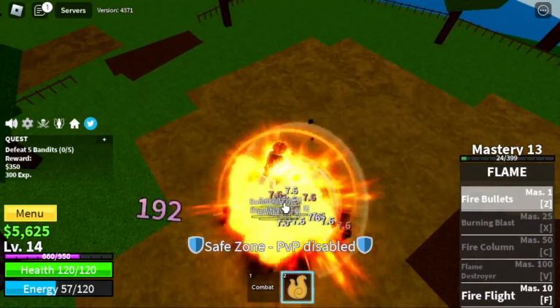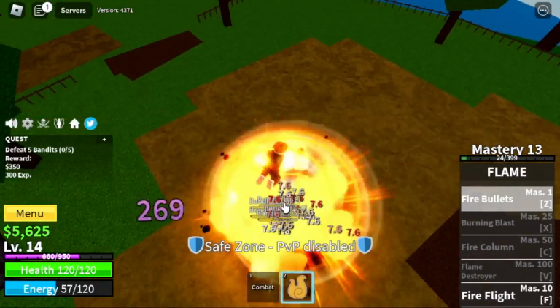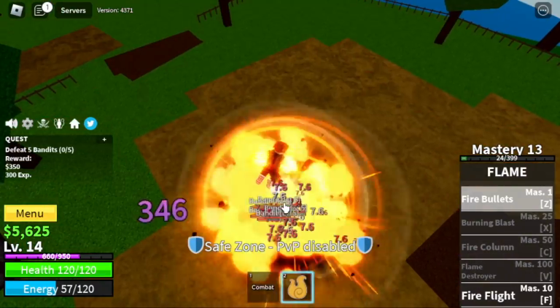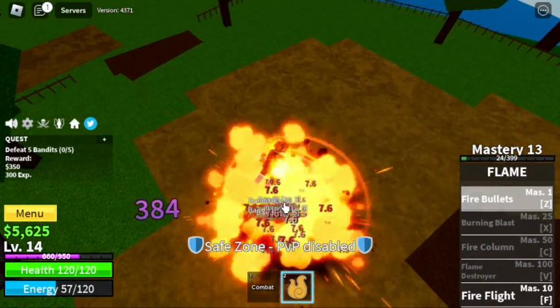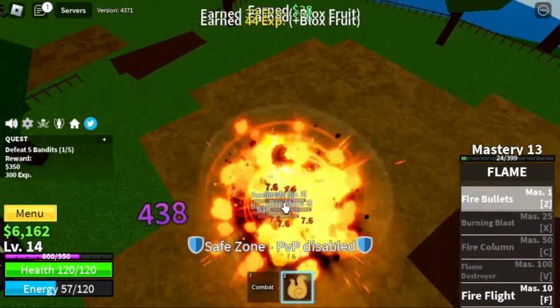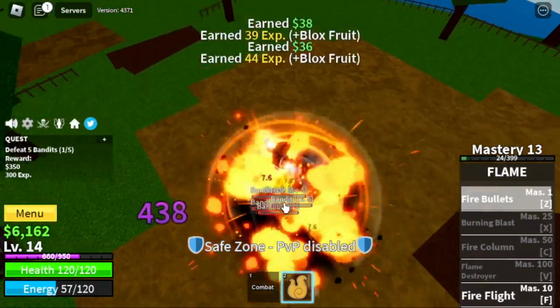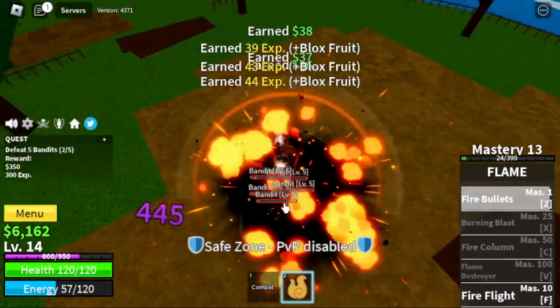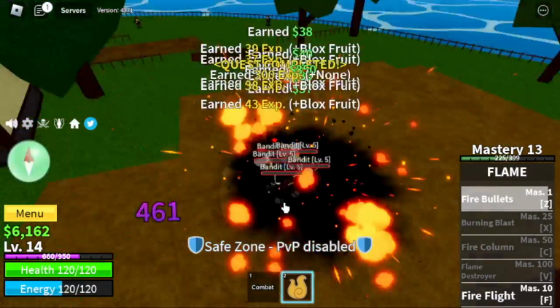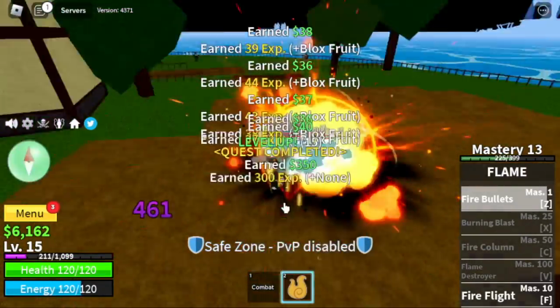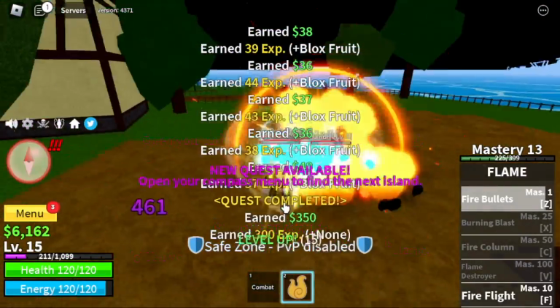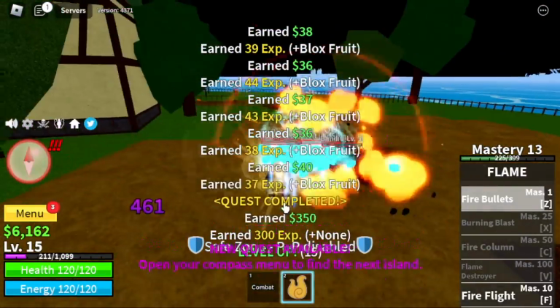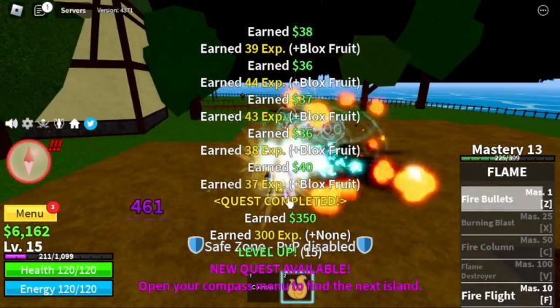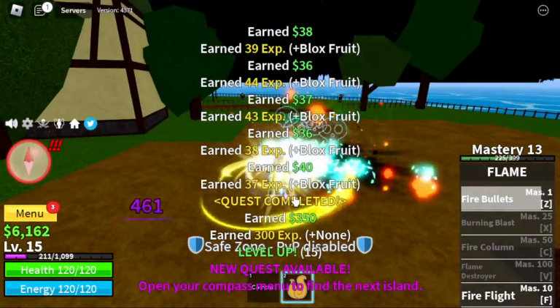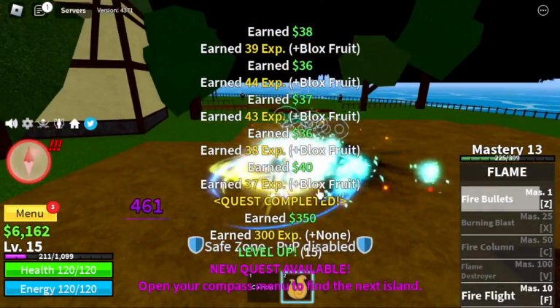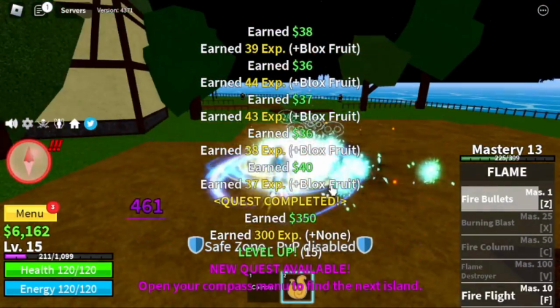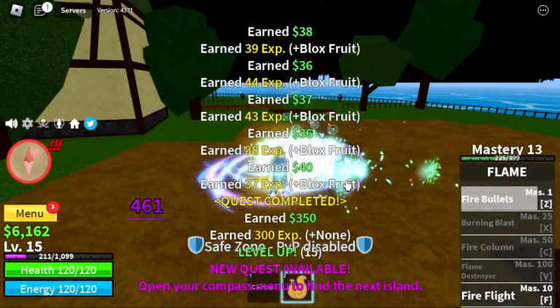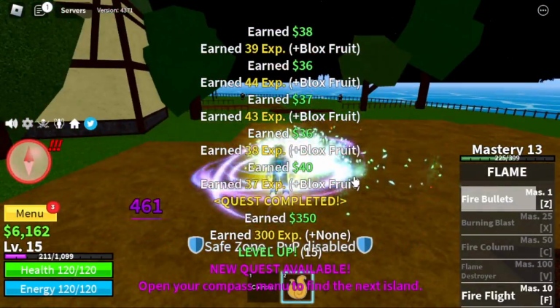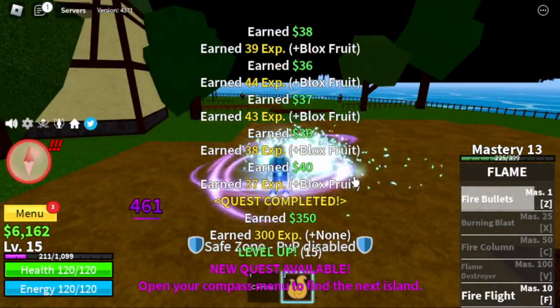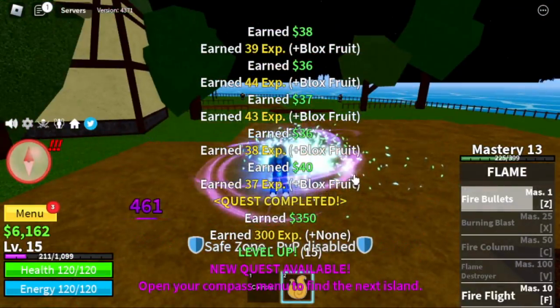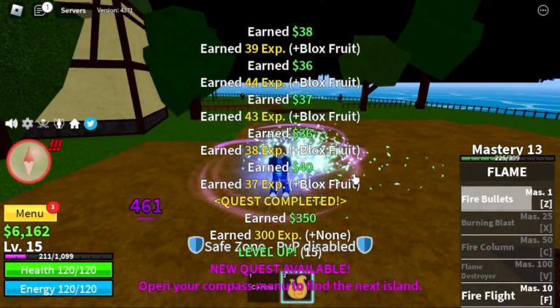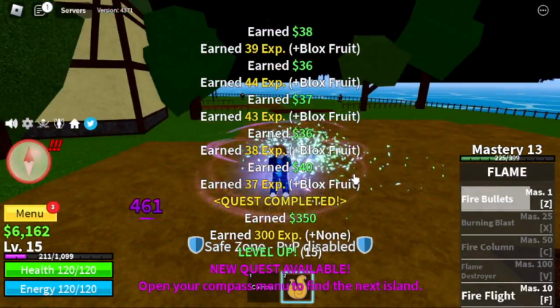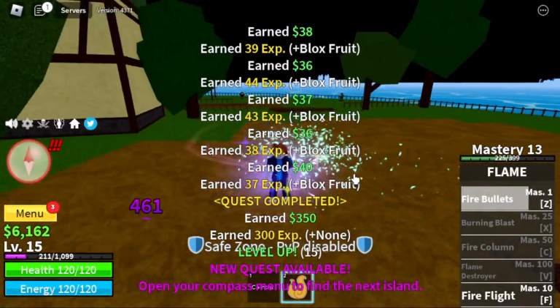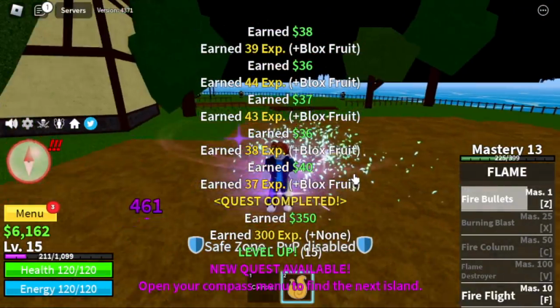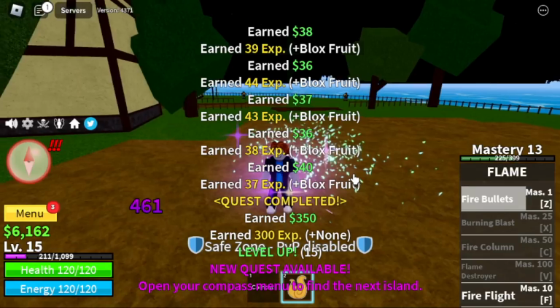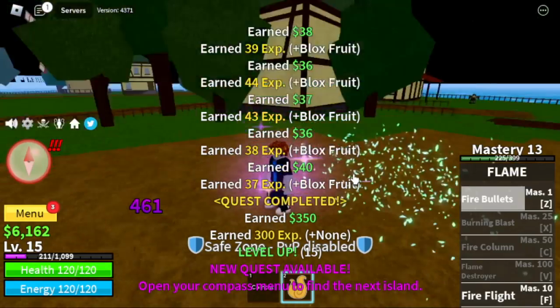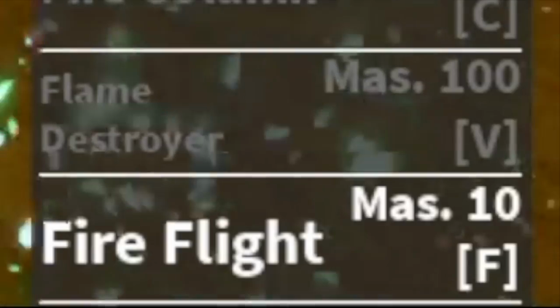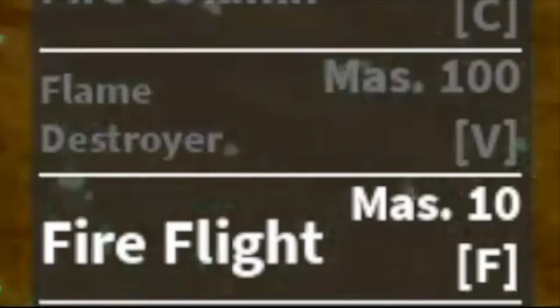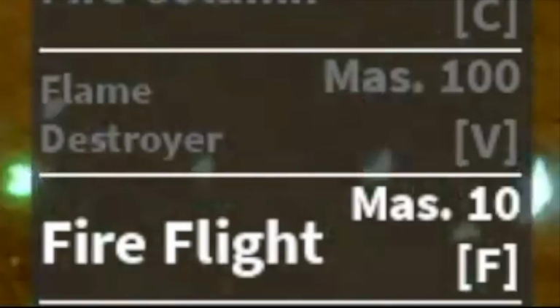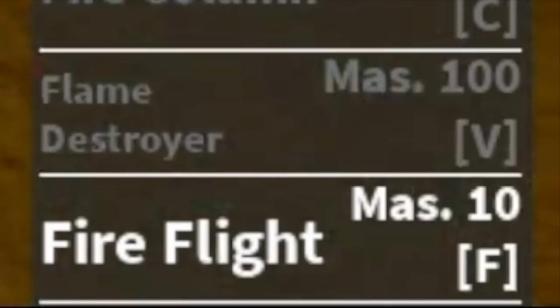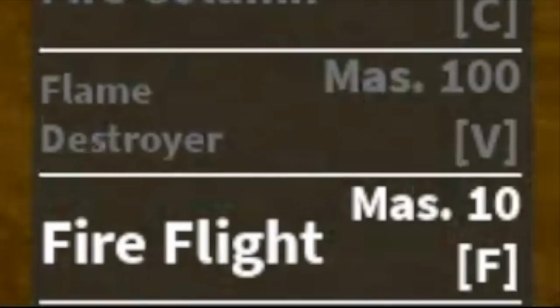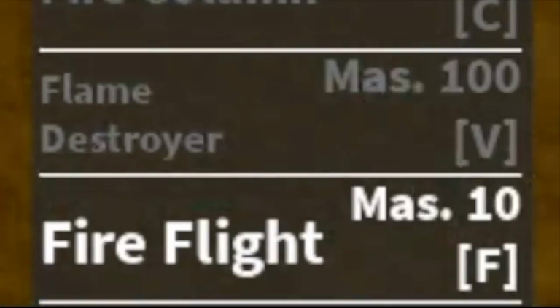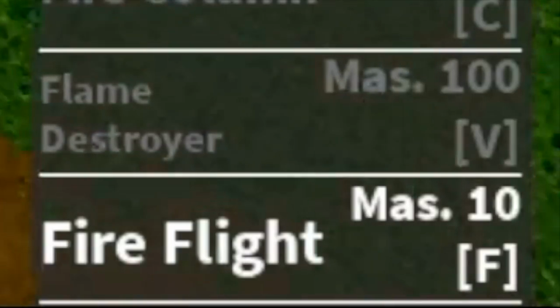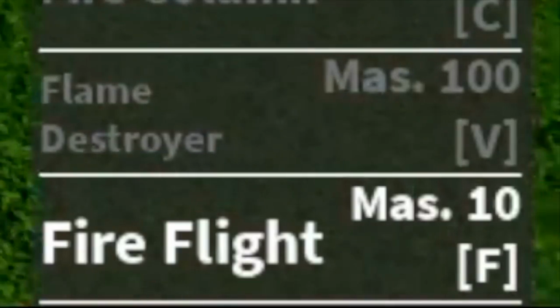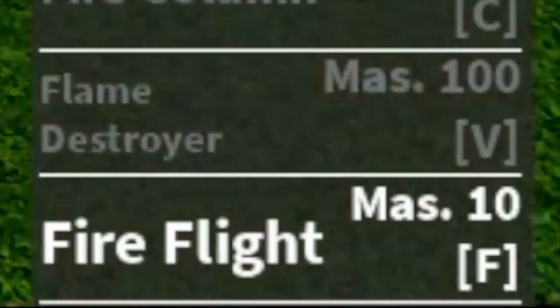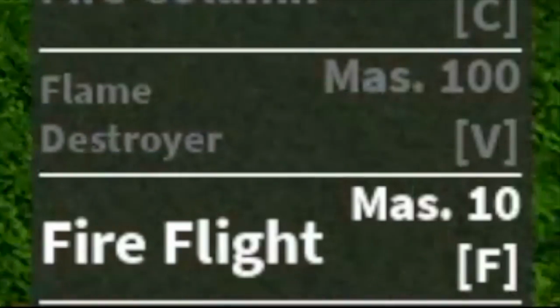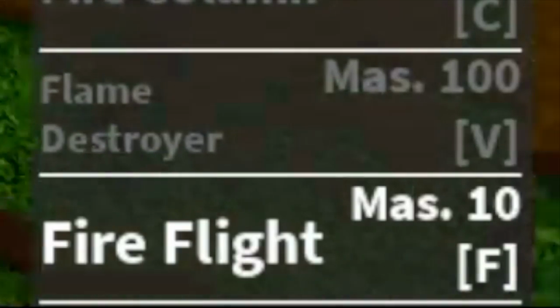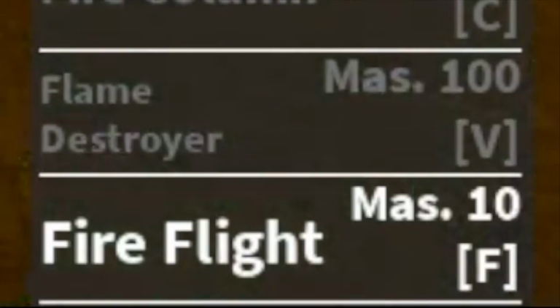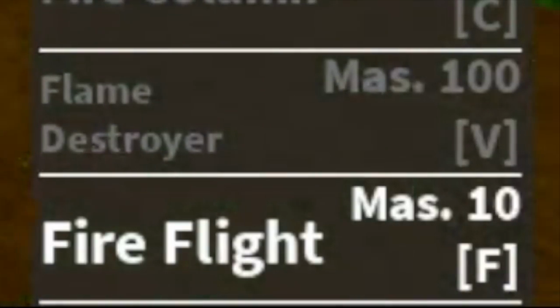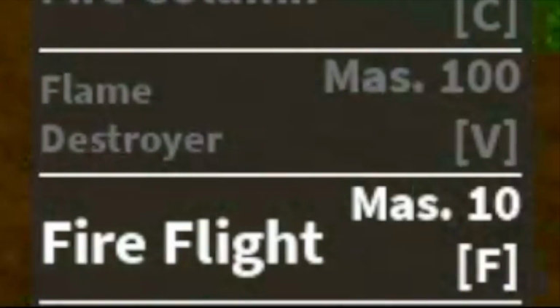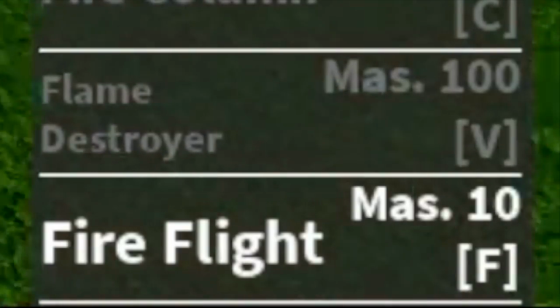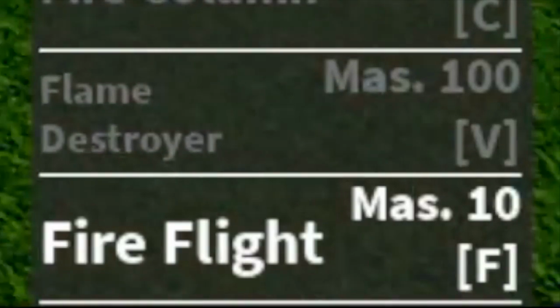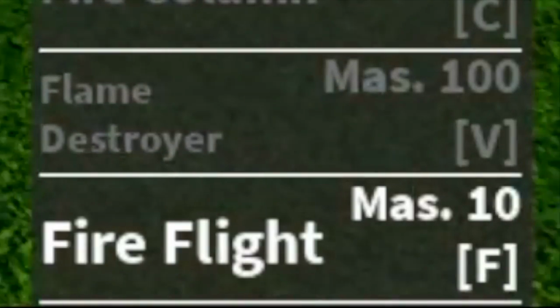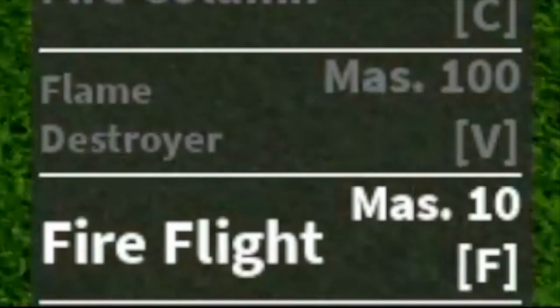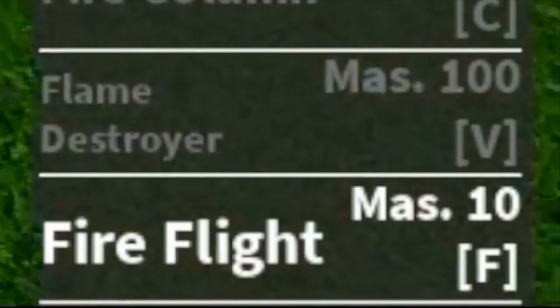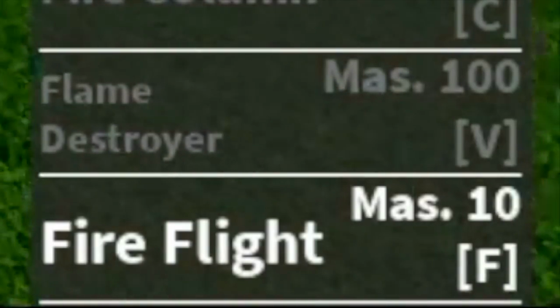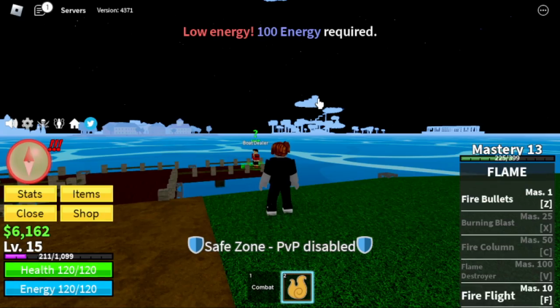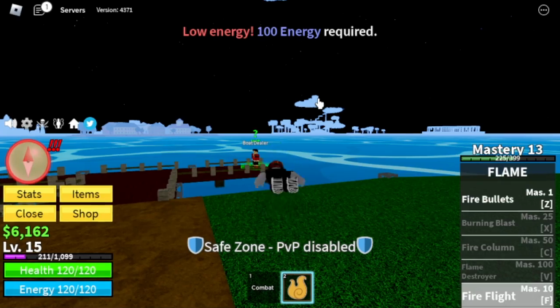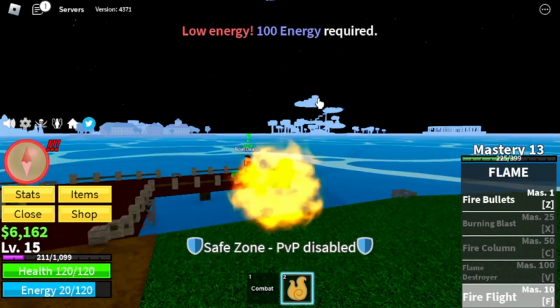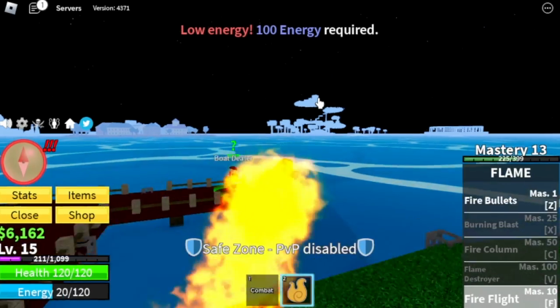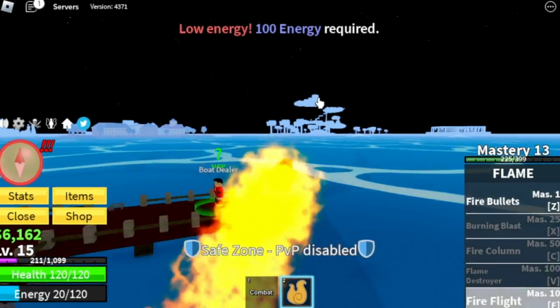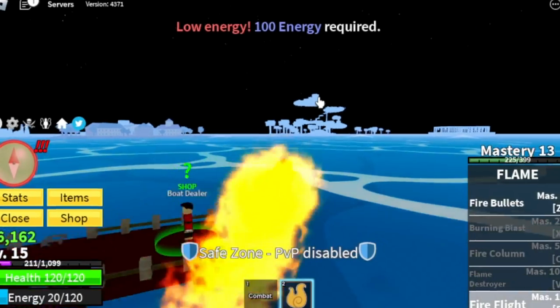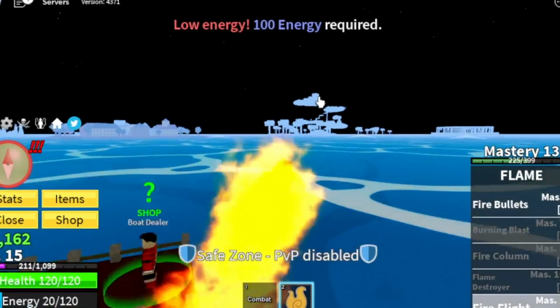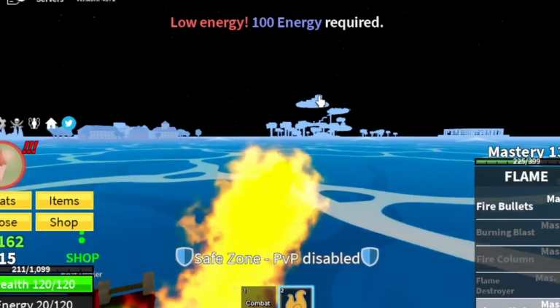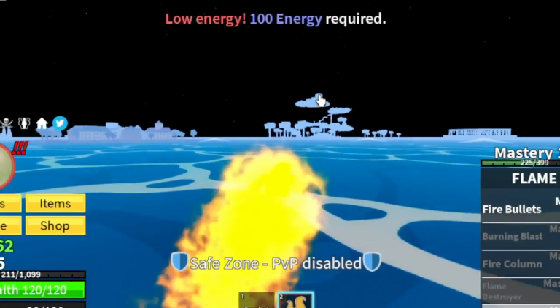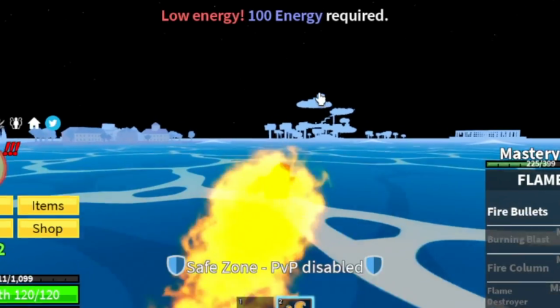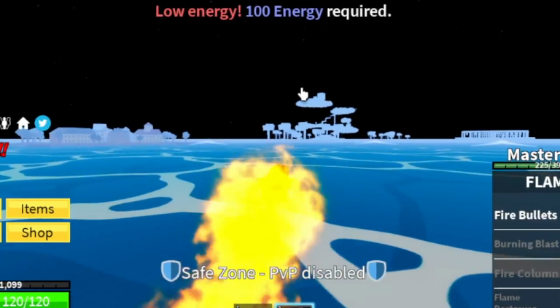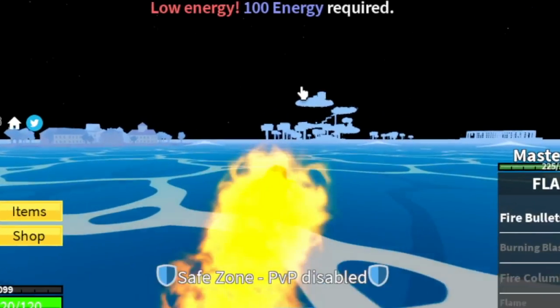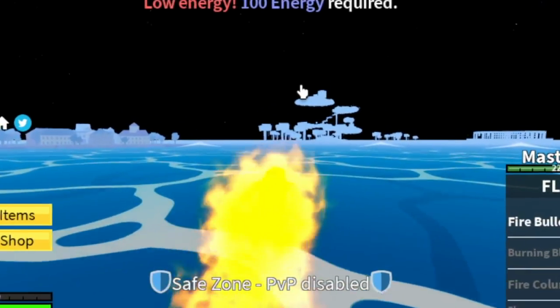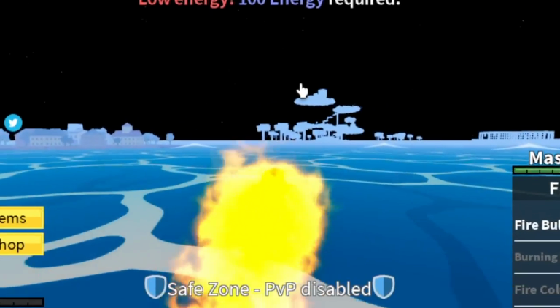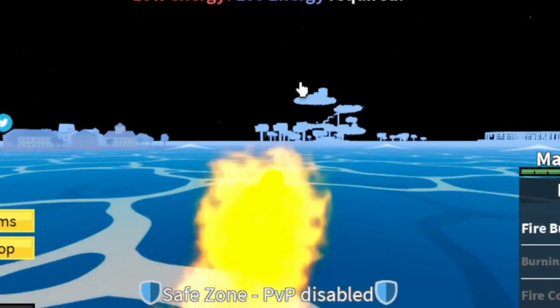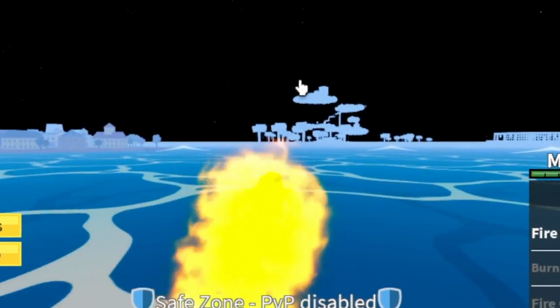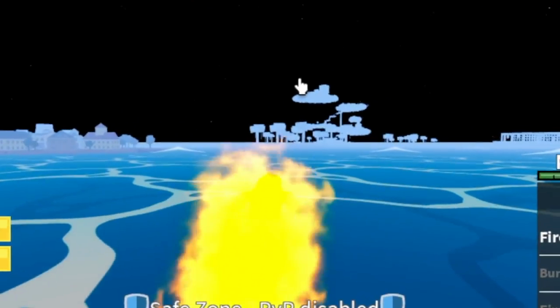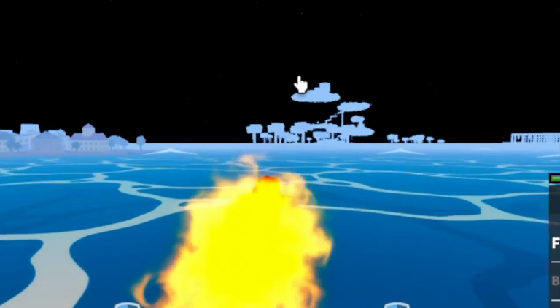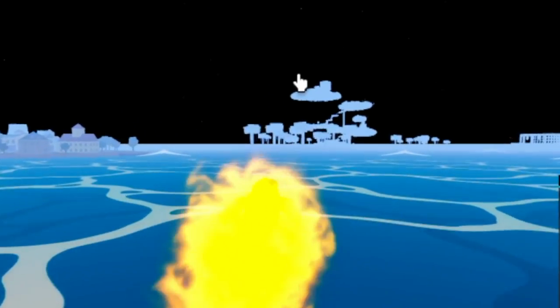By the way, we will be unlocking the F skill — the one I've been talking about. There you go: Fire Flight. Here it is. It's really slow.